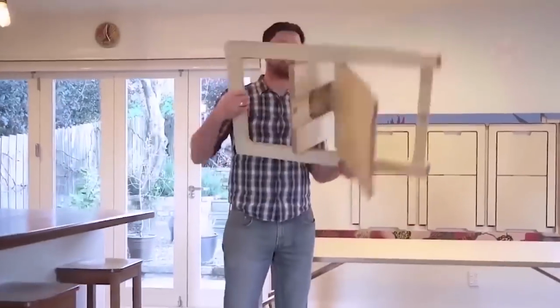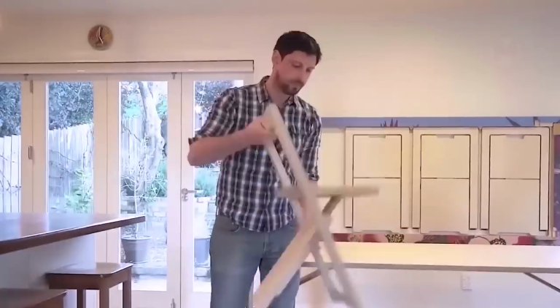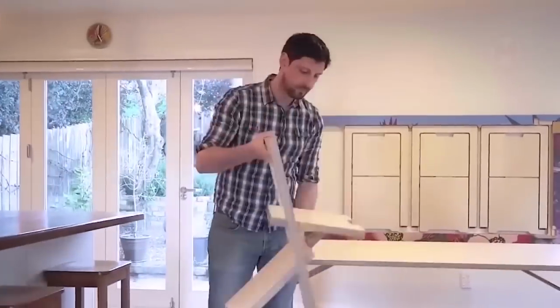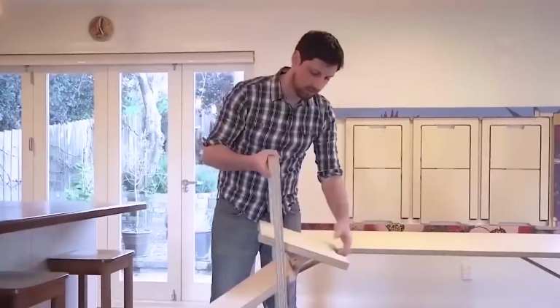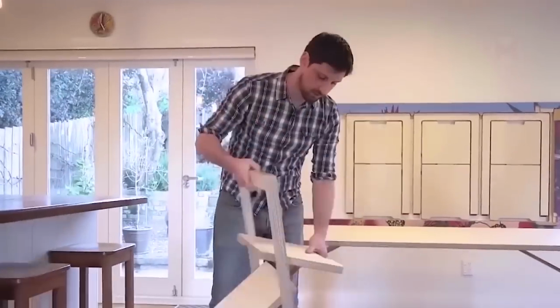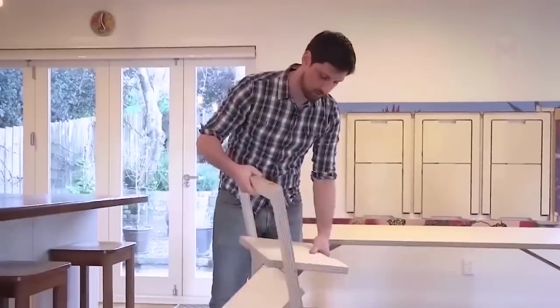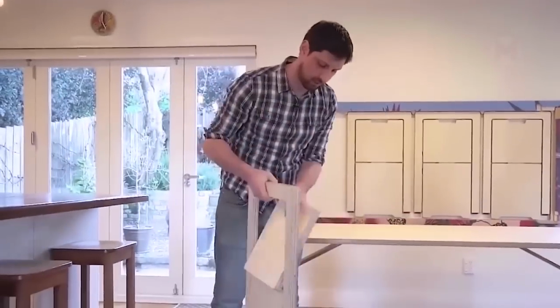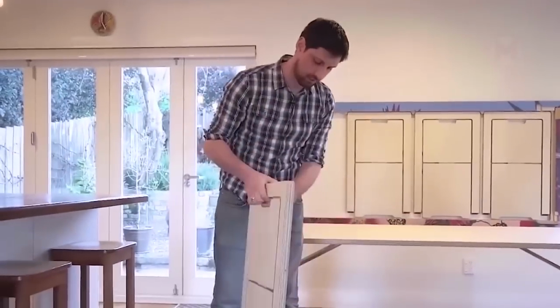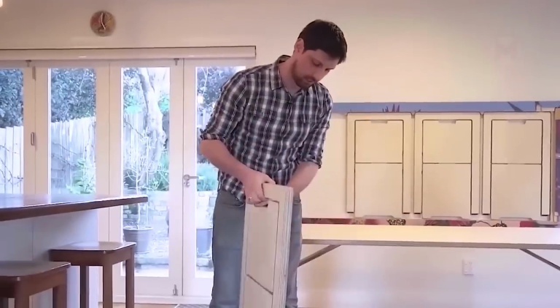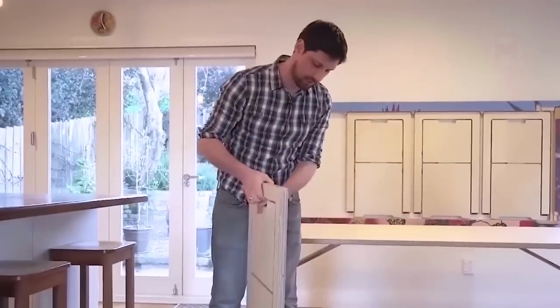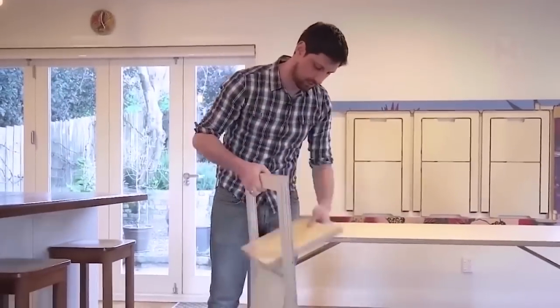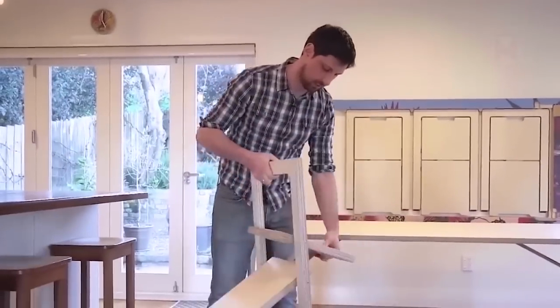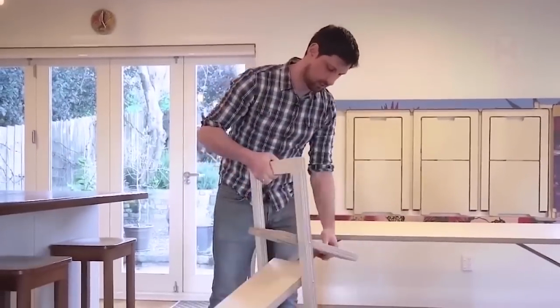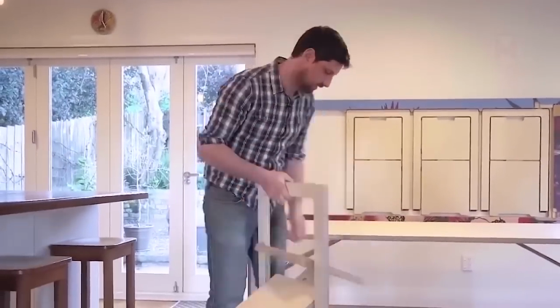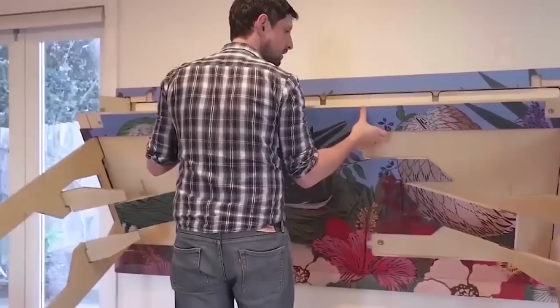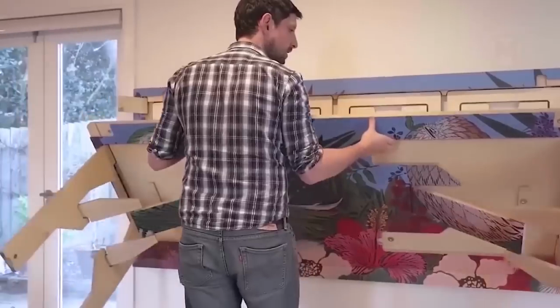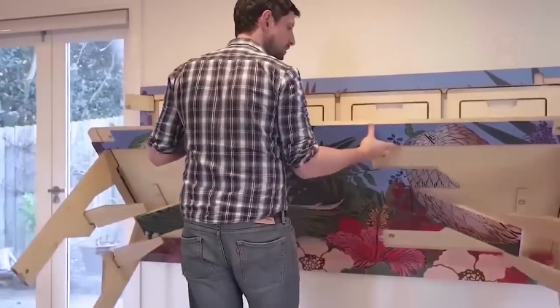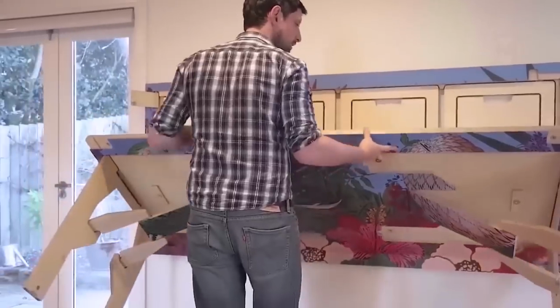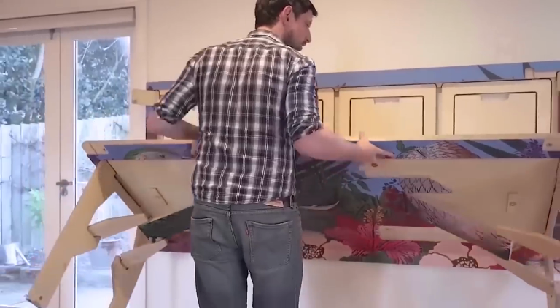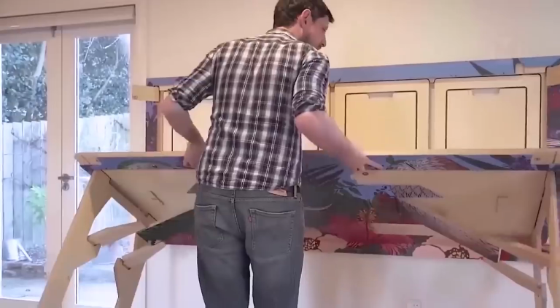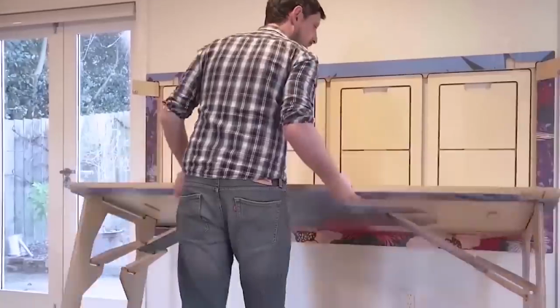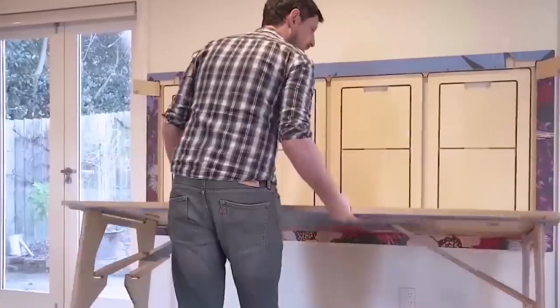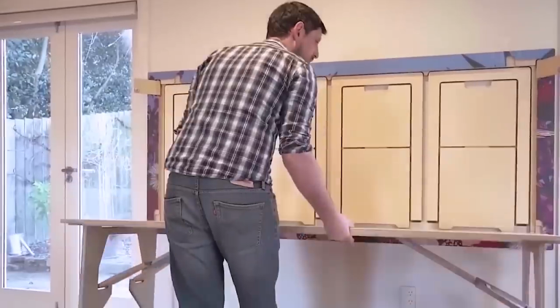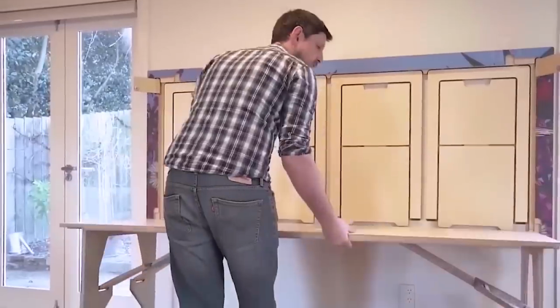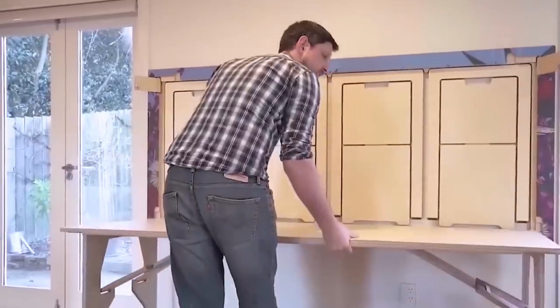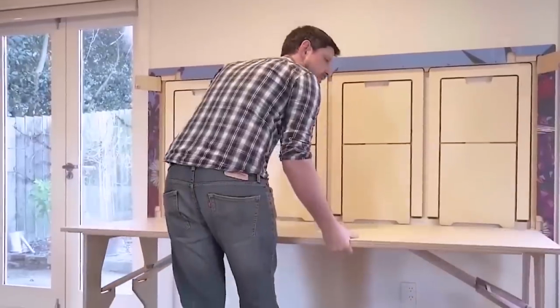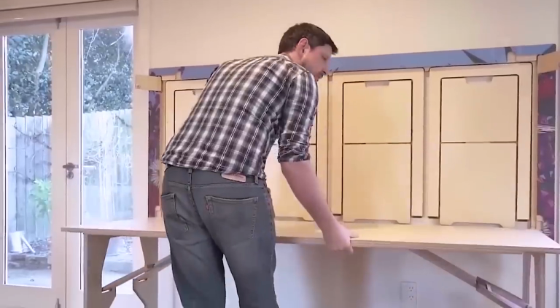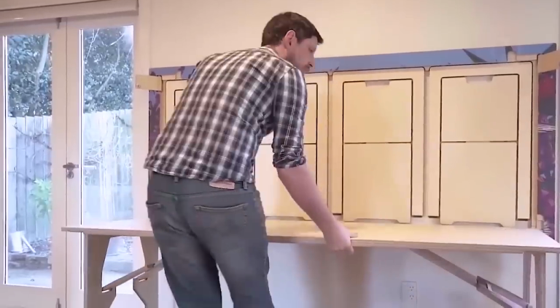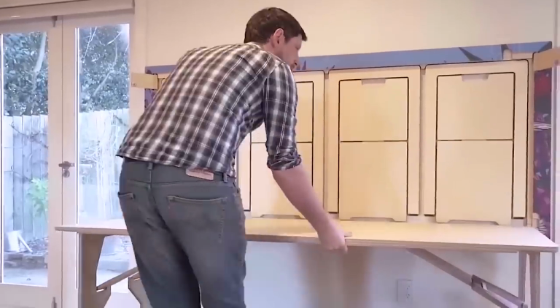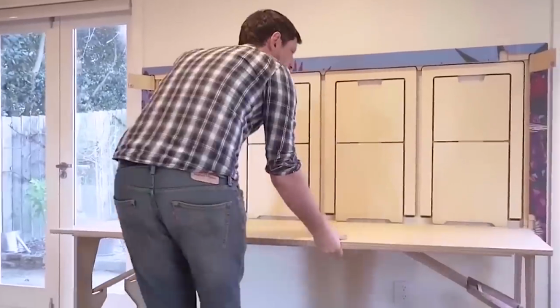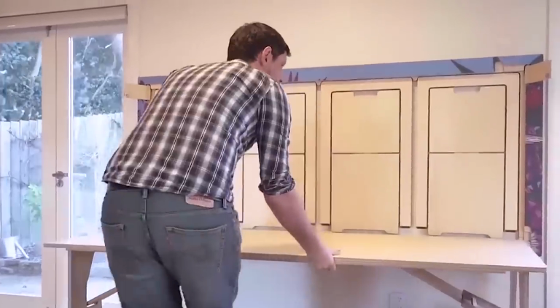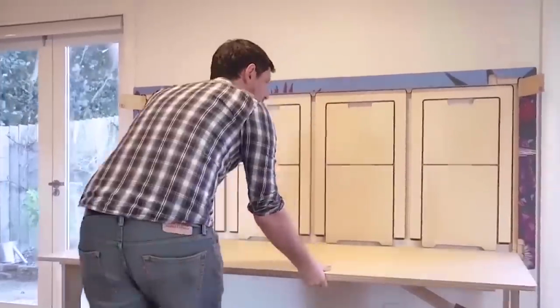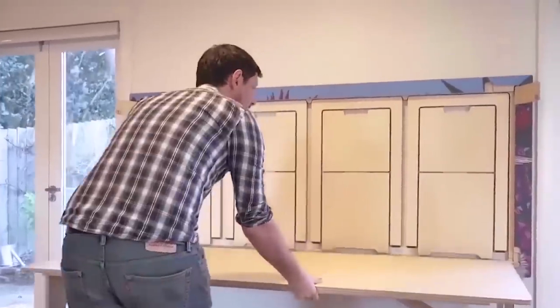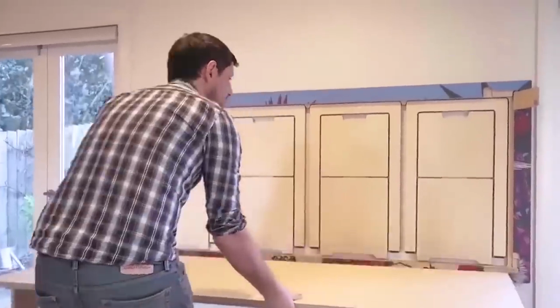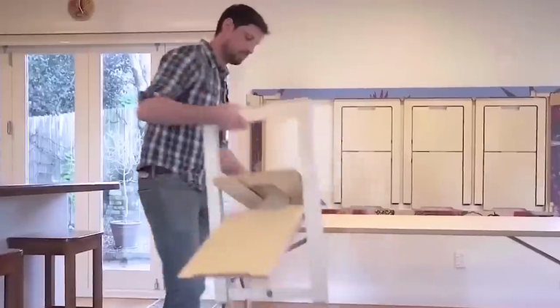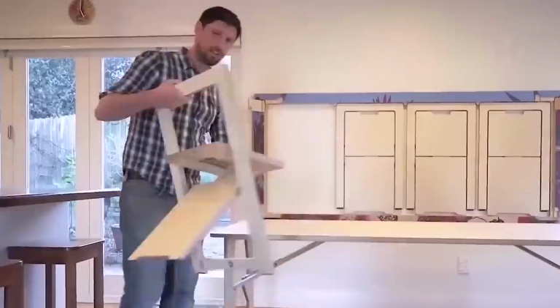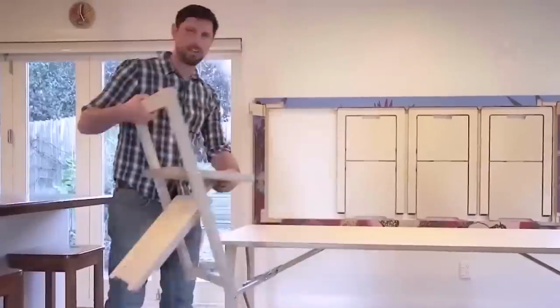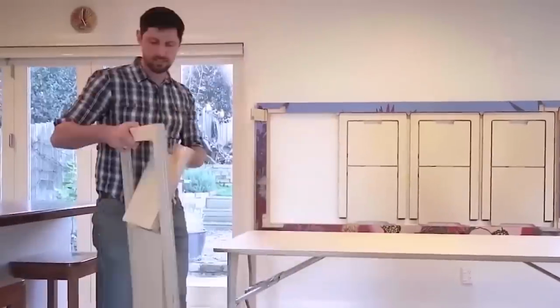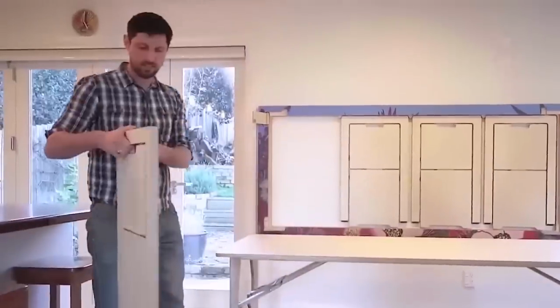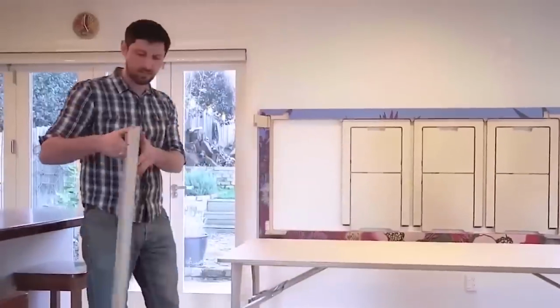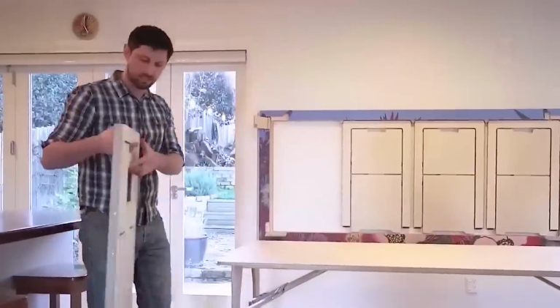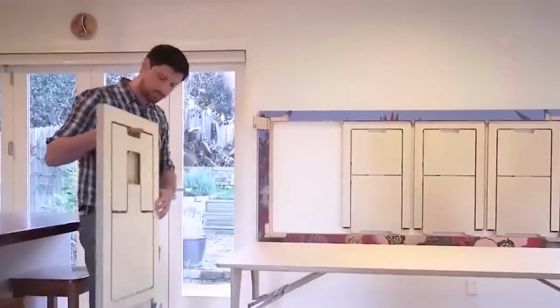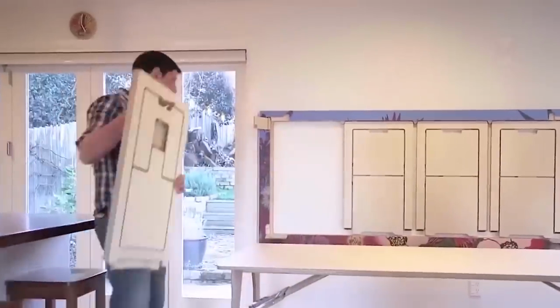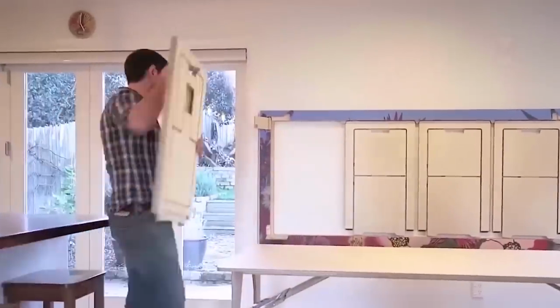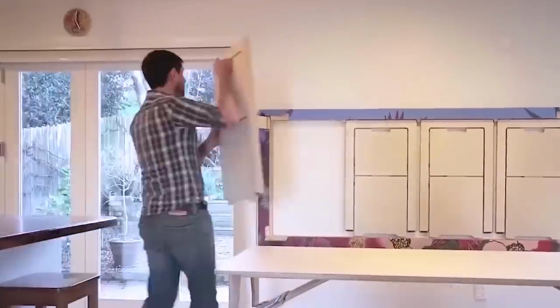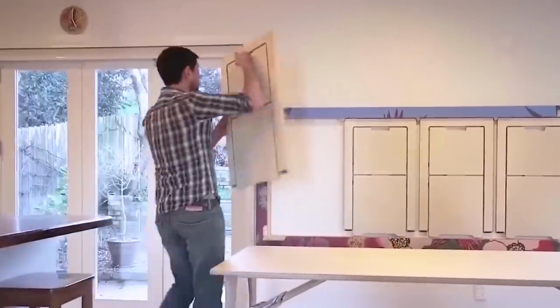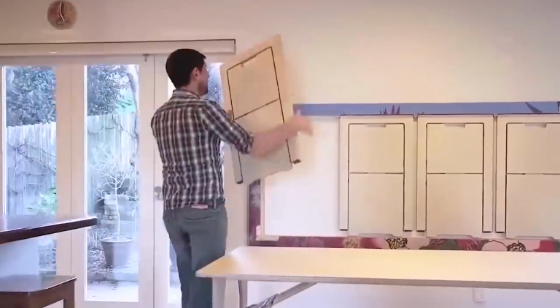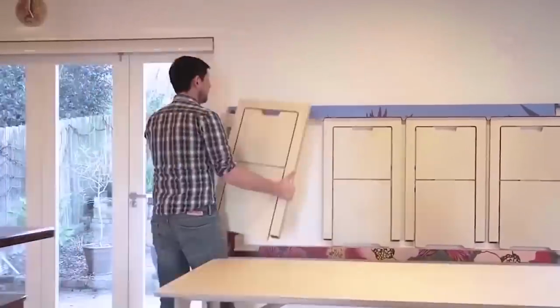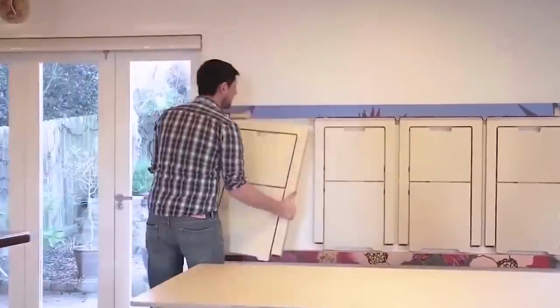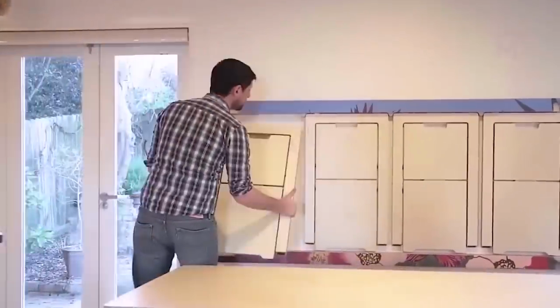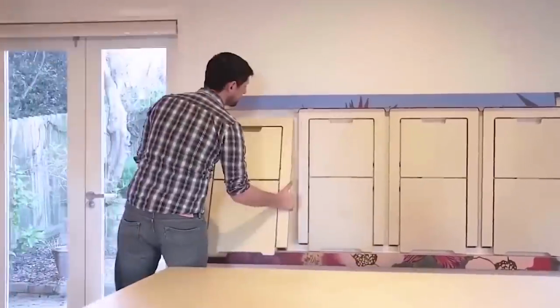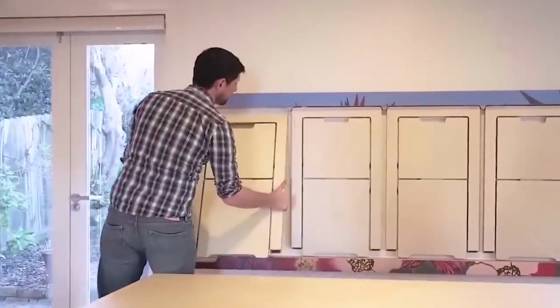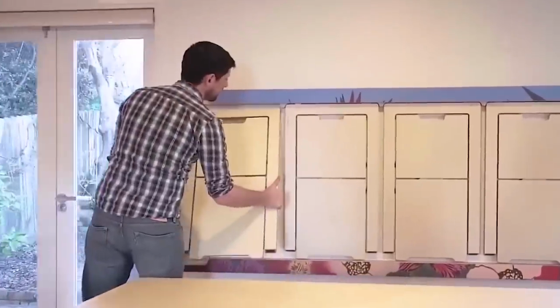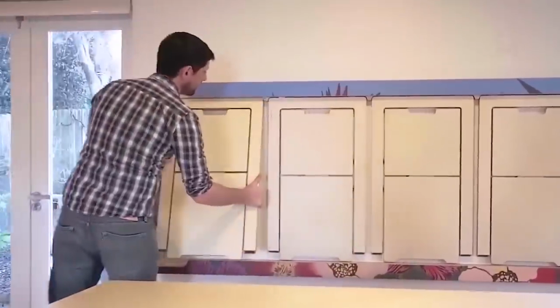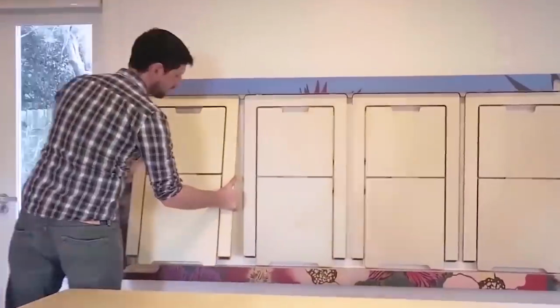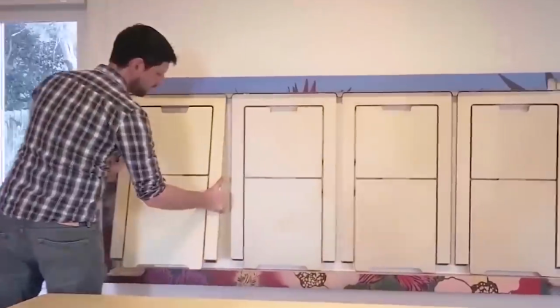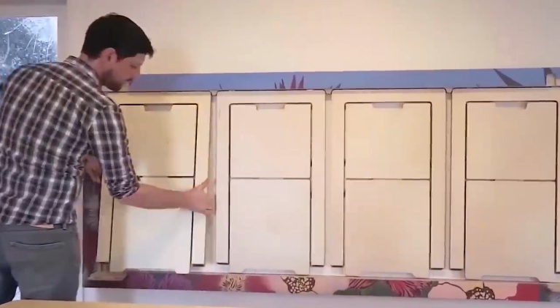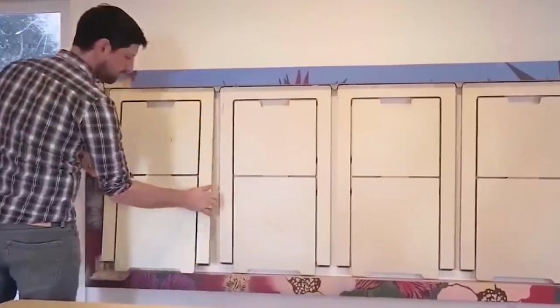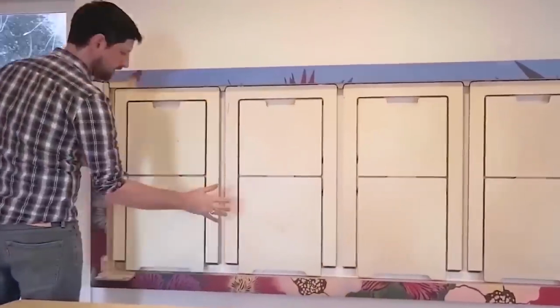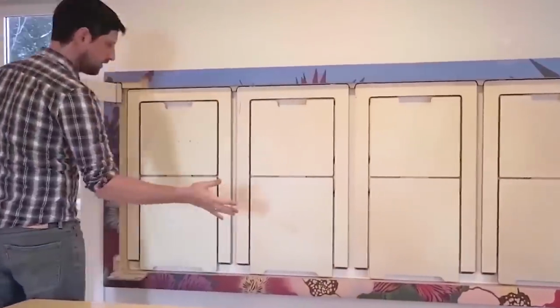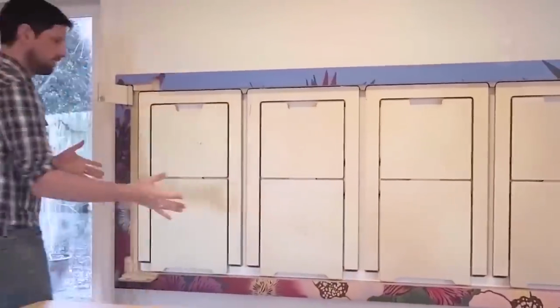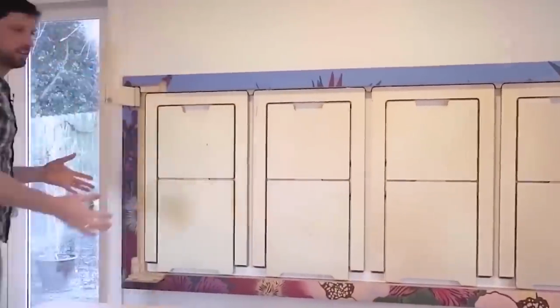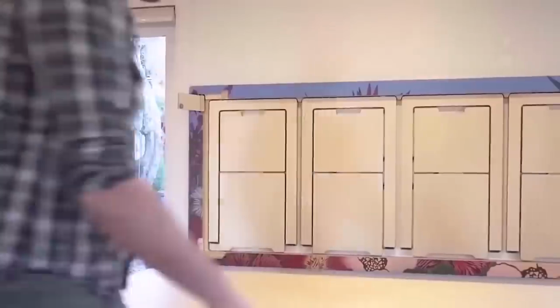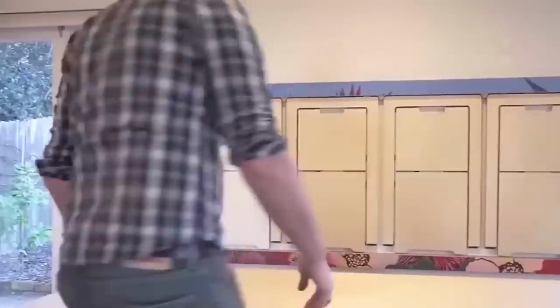Folding chairs with latches, as well as a table with a special design, will quickly help turn the kitchen corner into a real work of art.